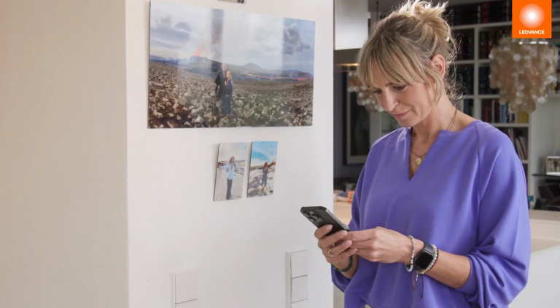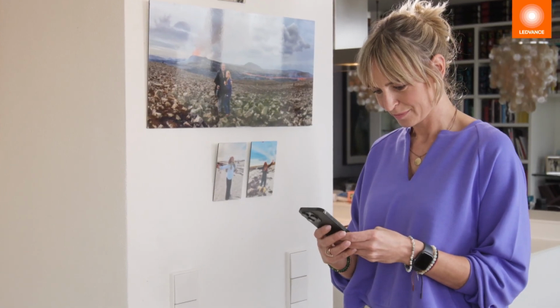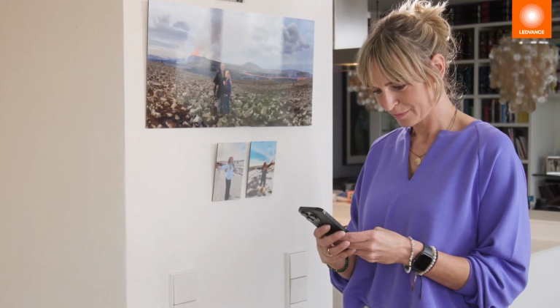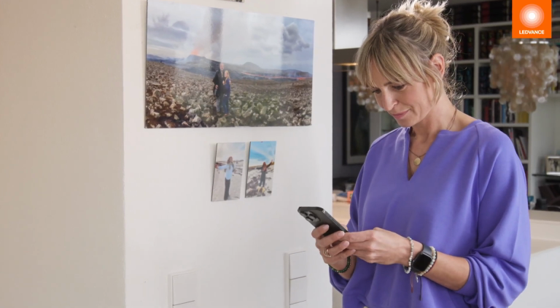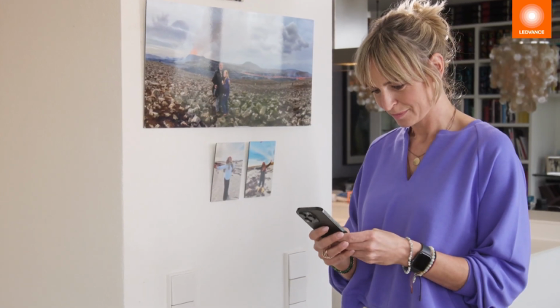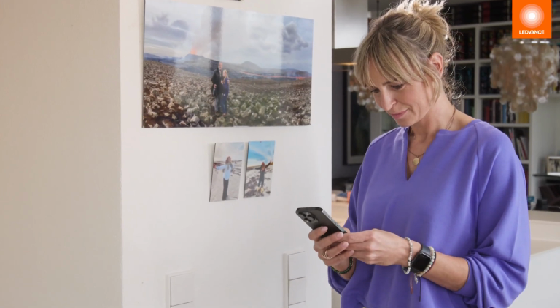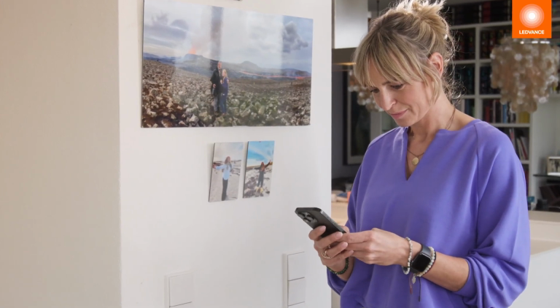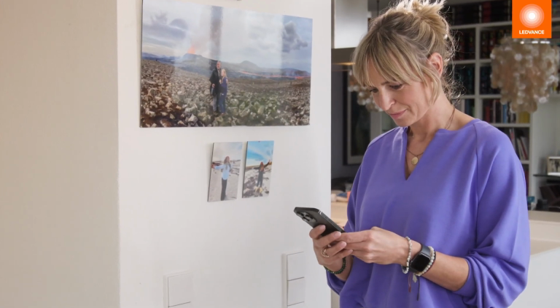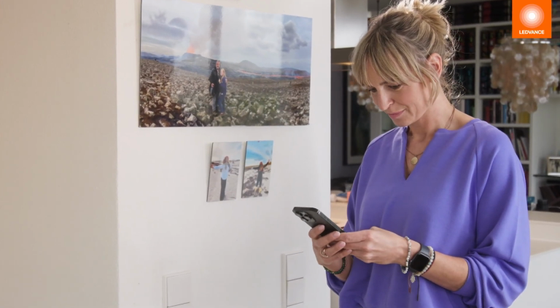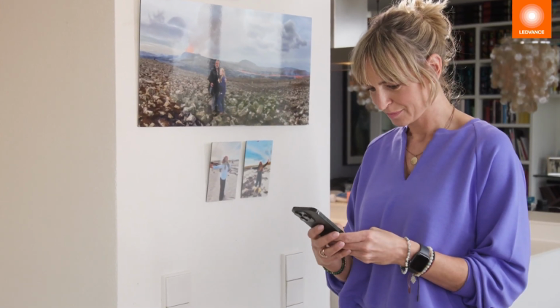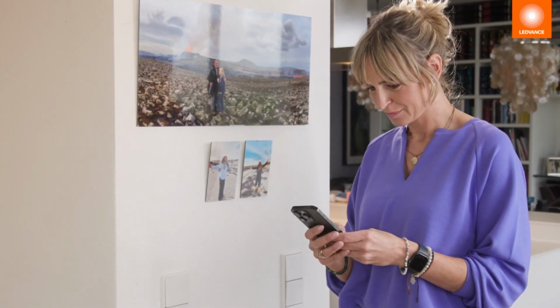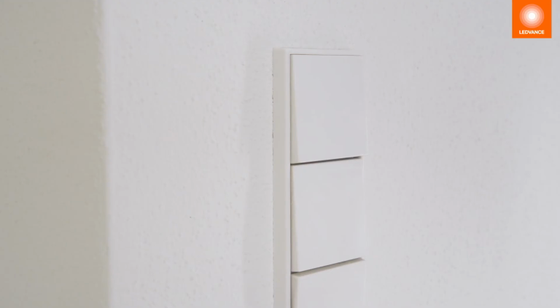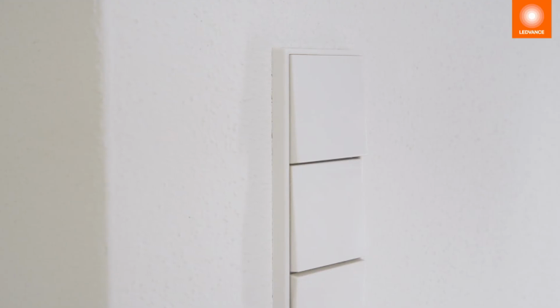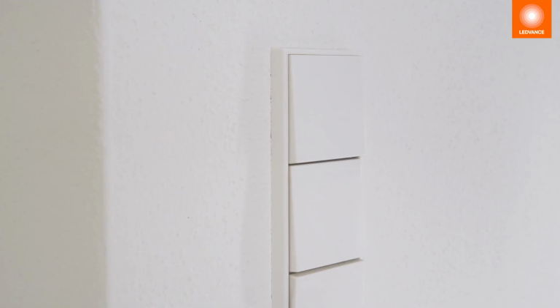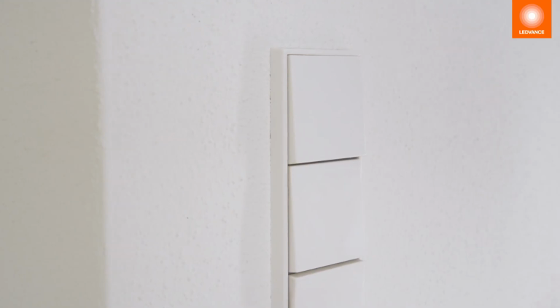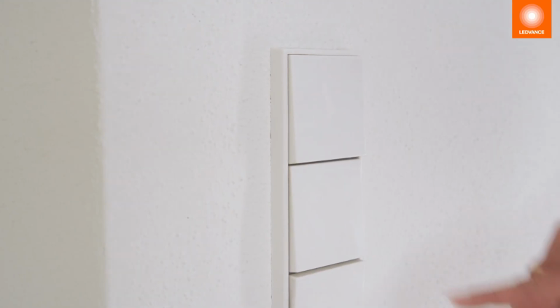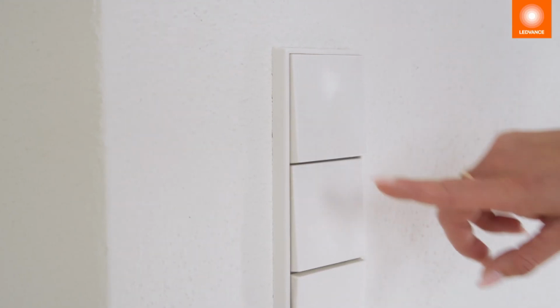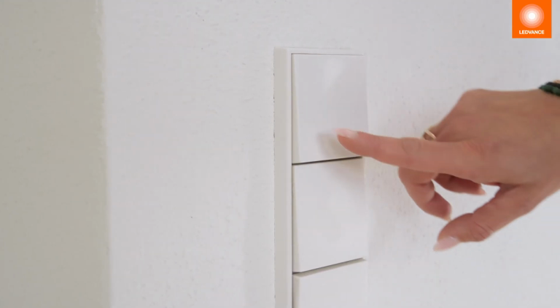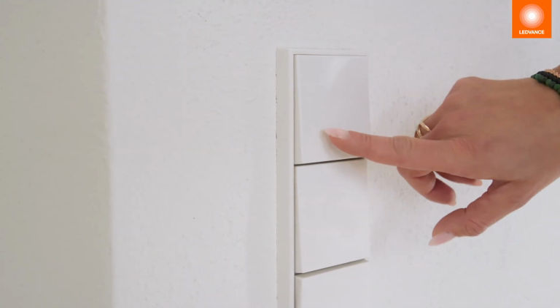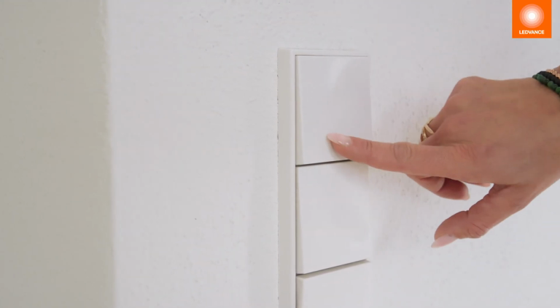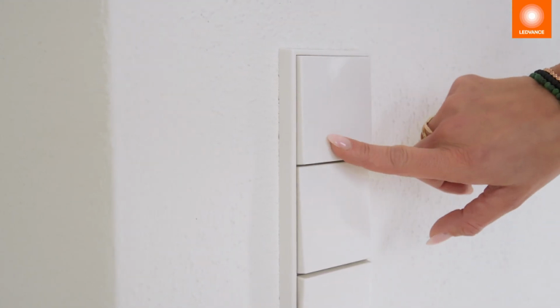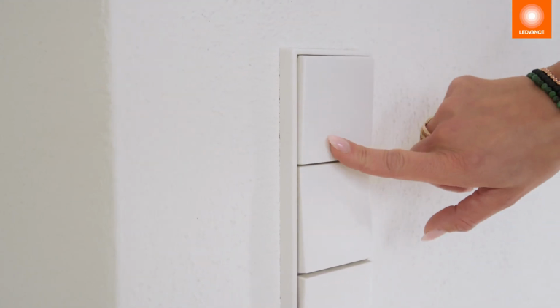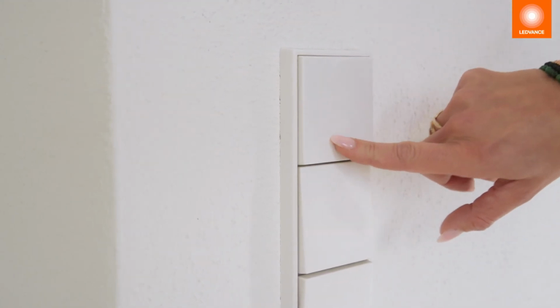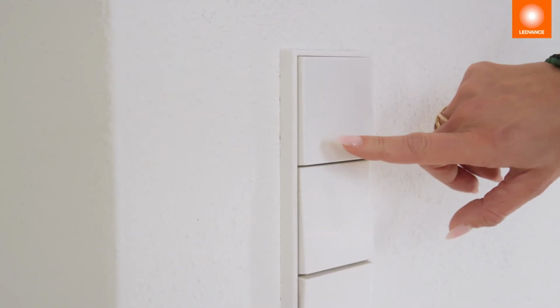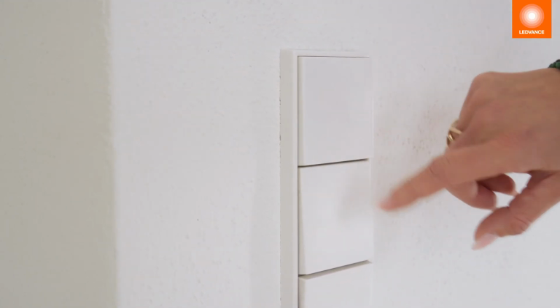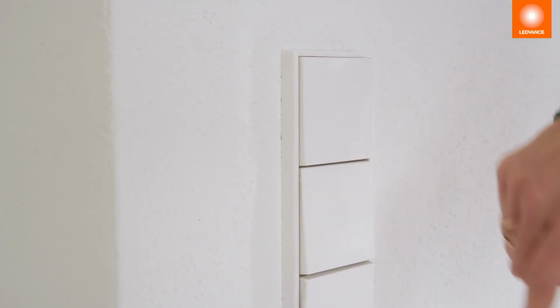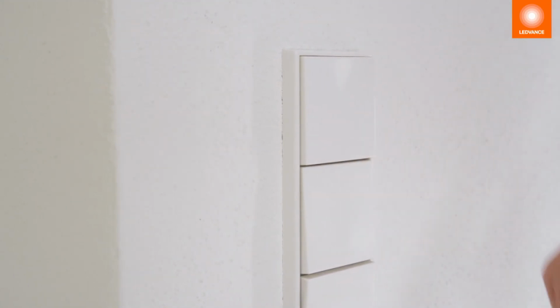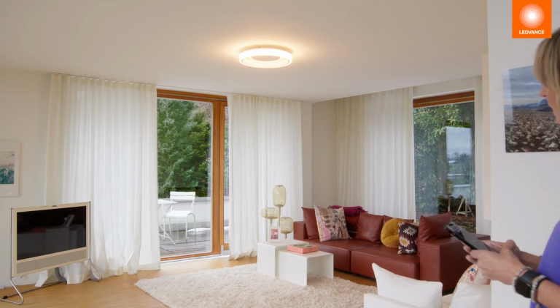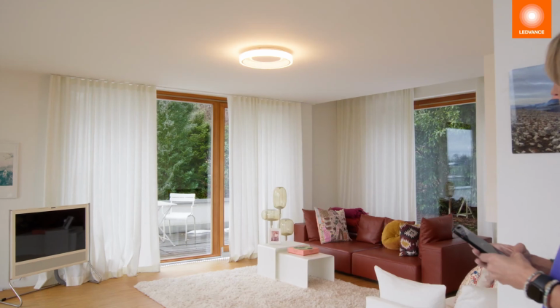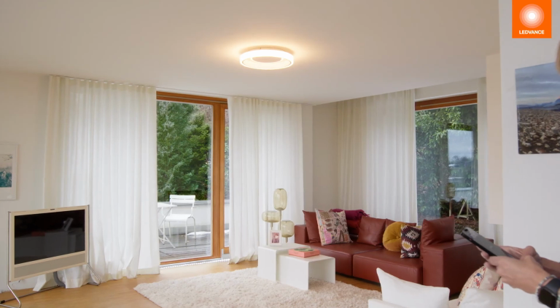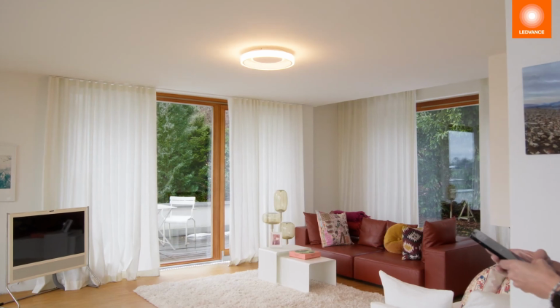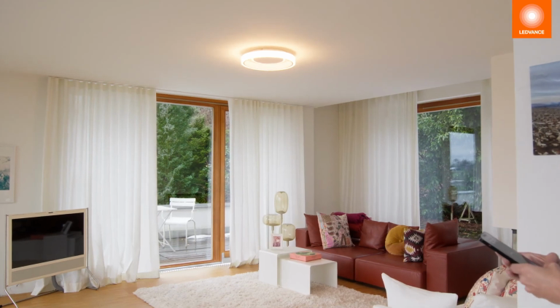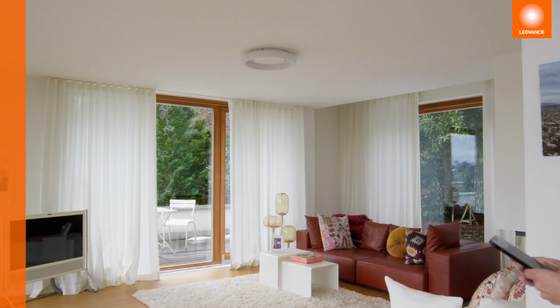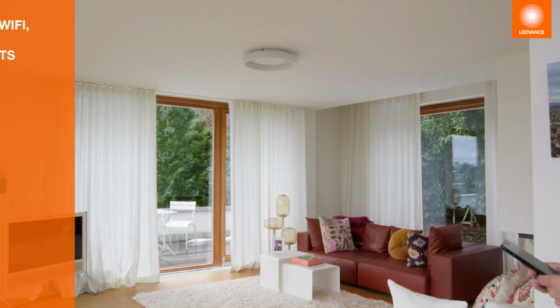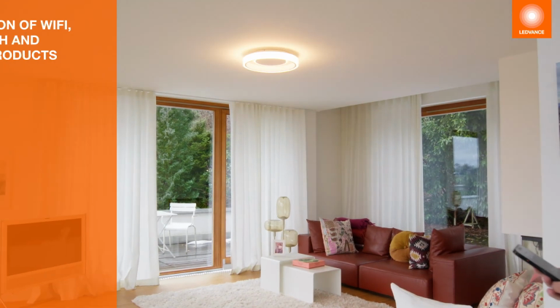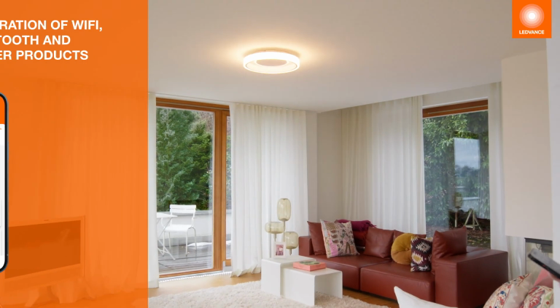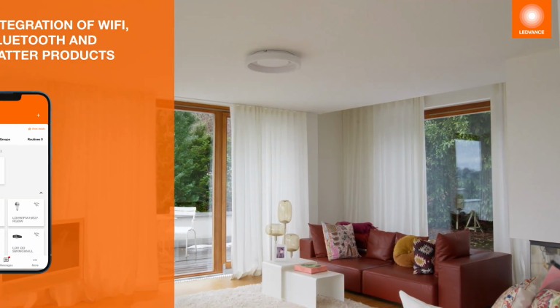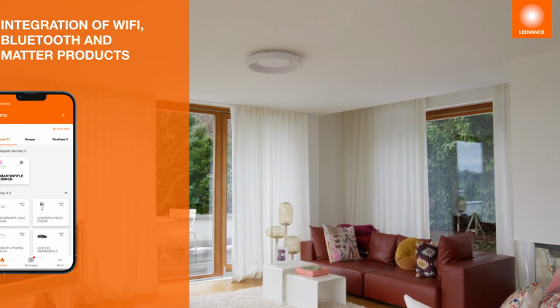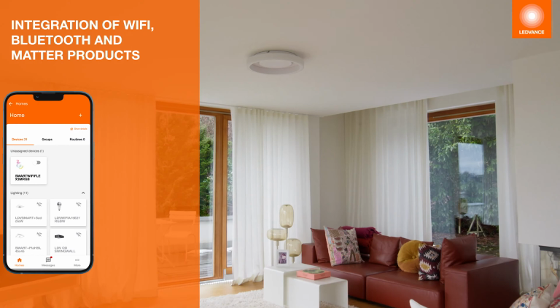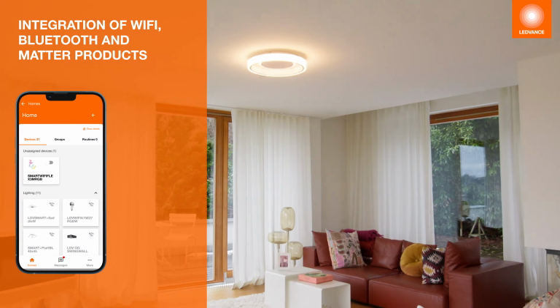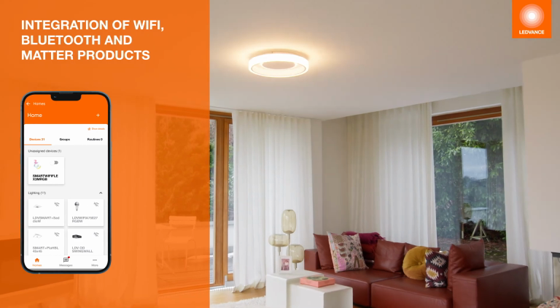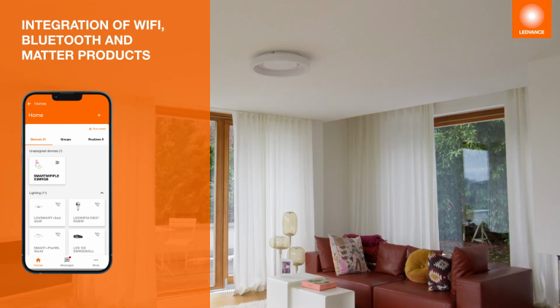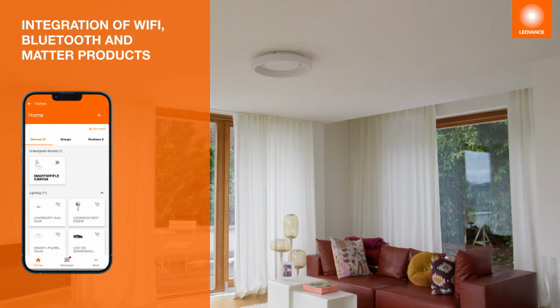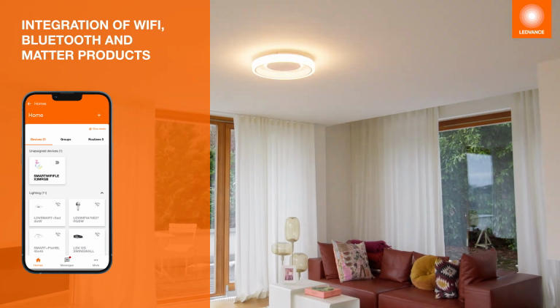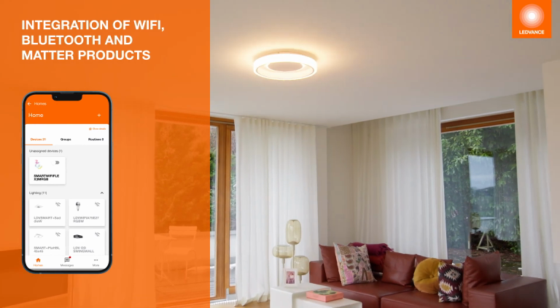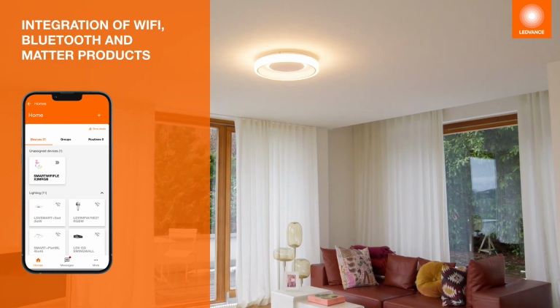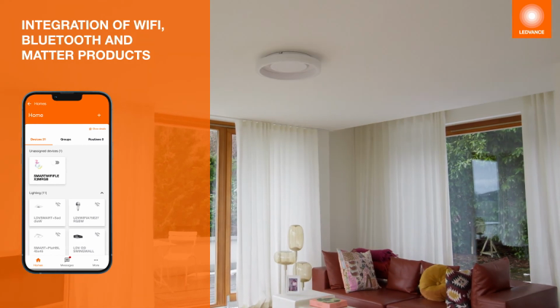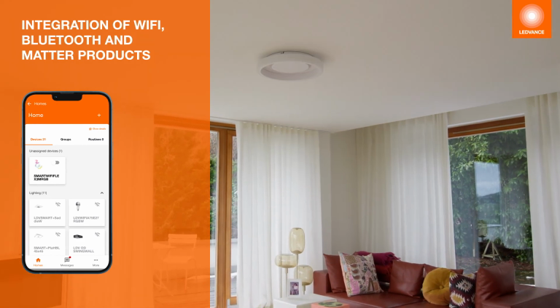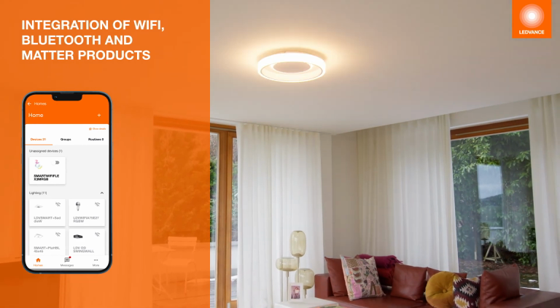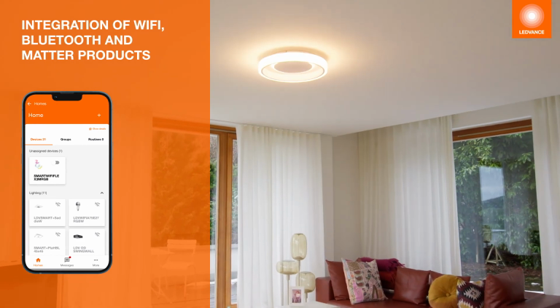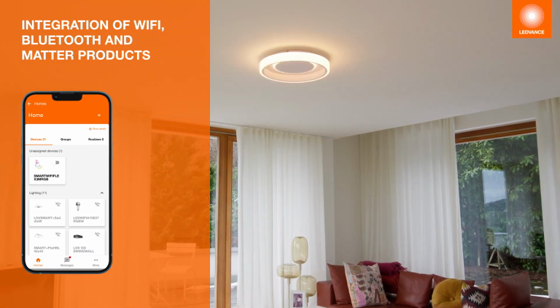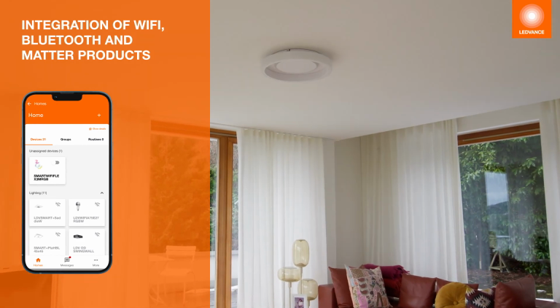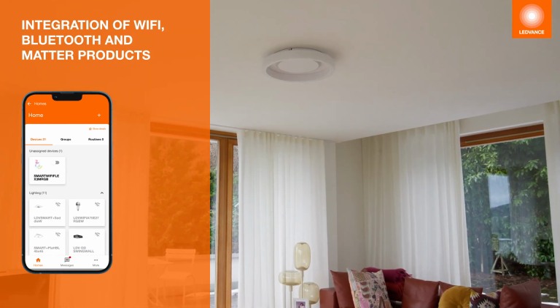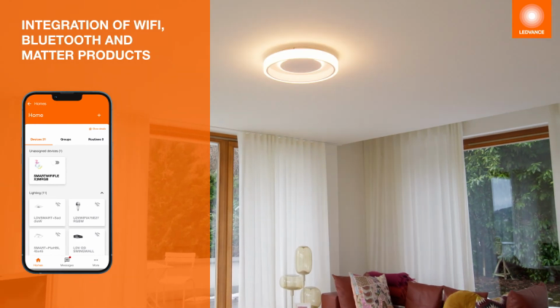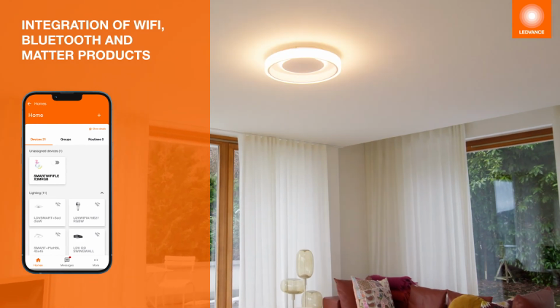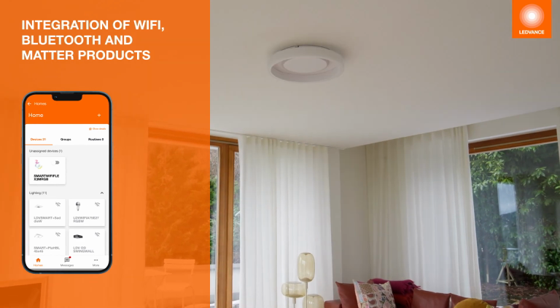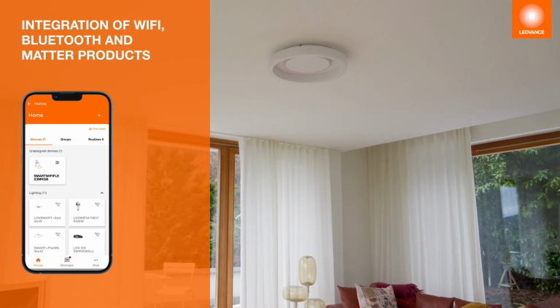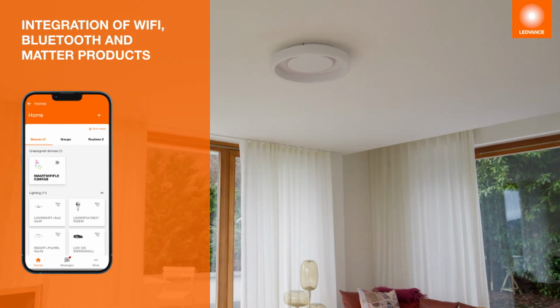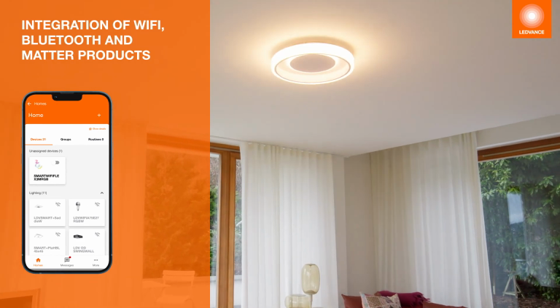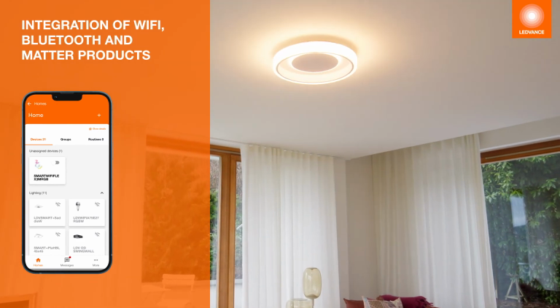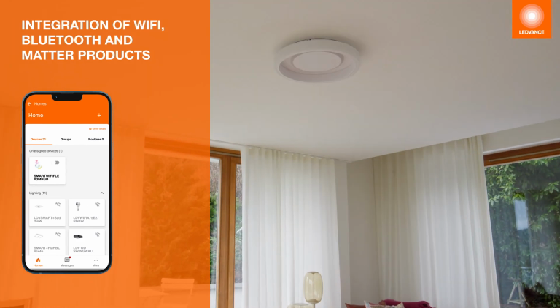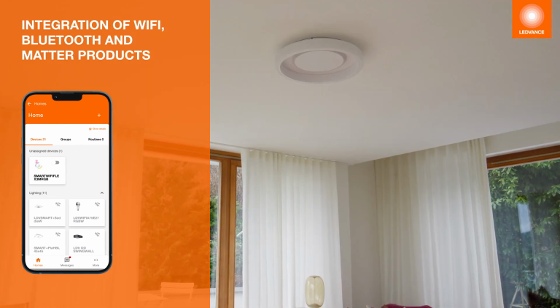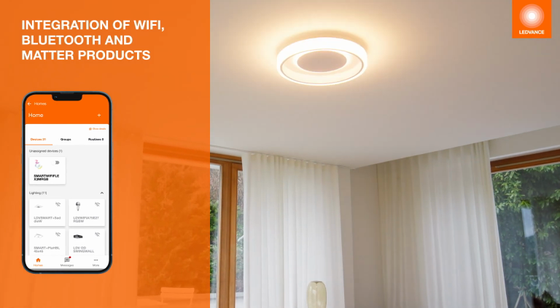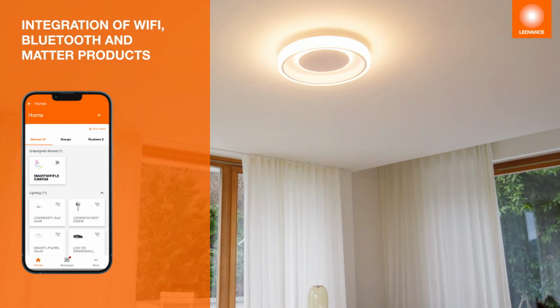Then, turn on your Smart Plus devices. They must be flashing to initiate the integration process.